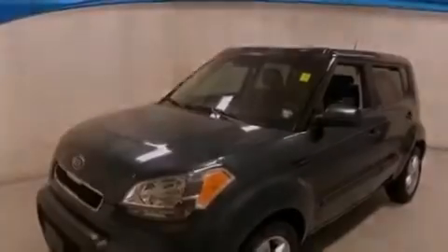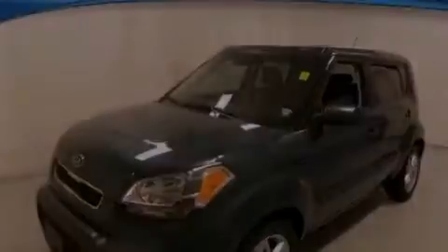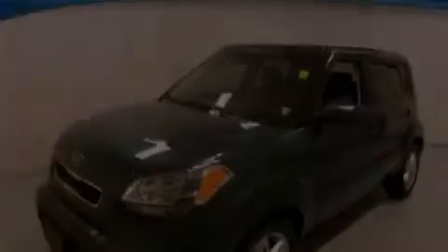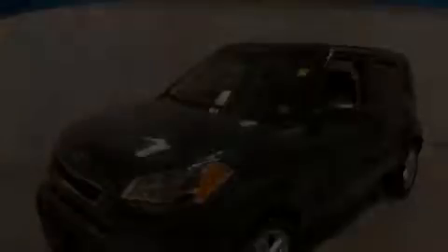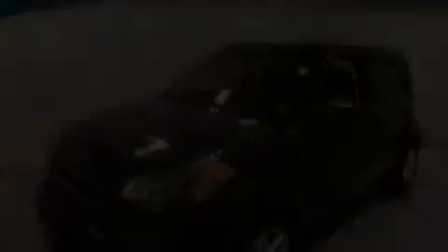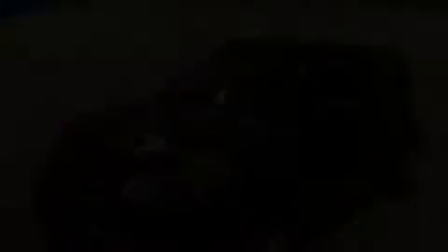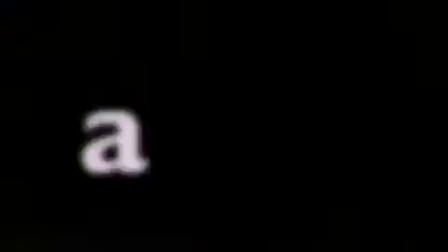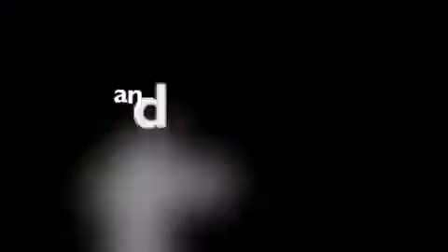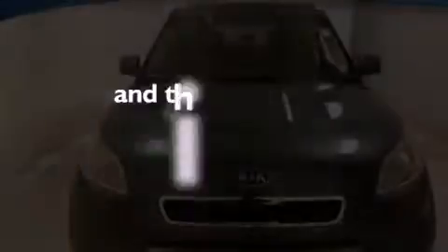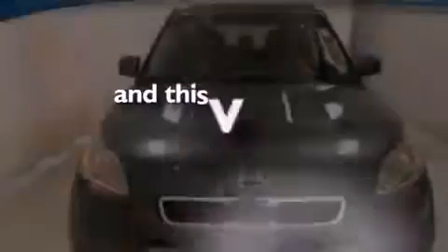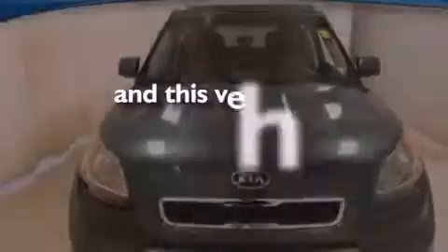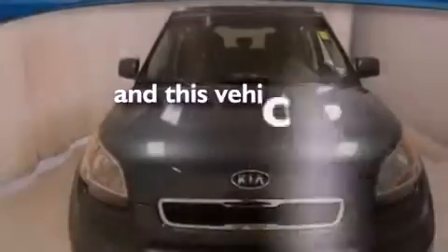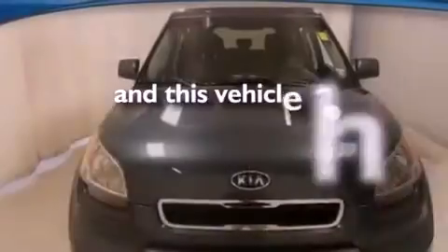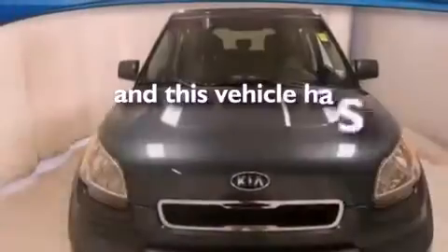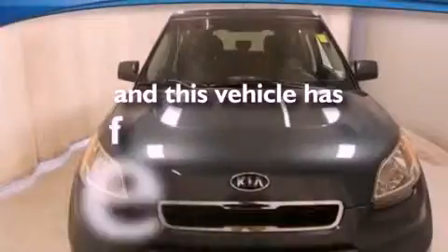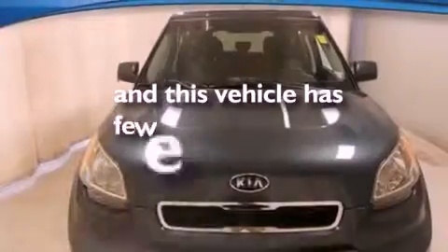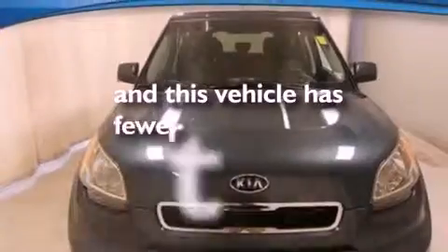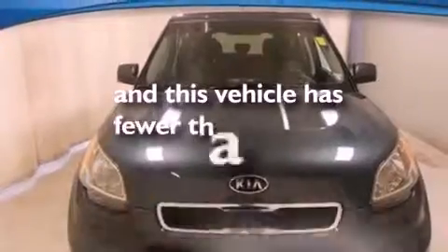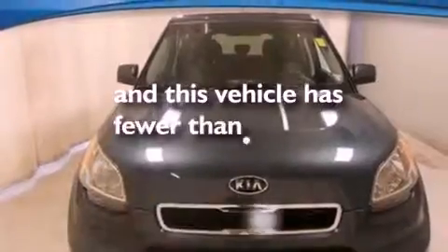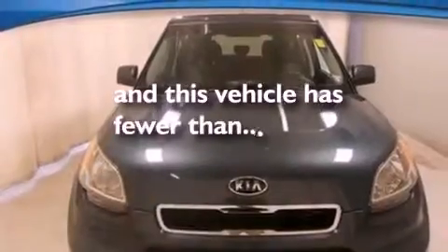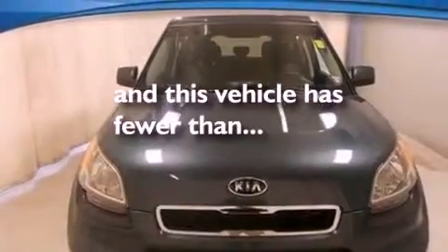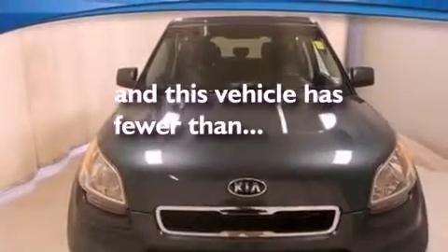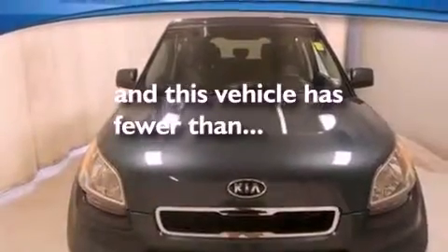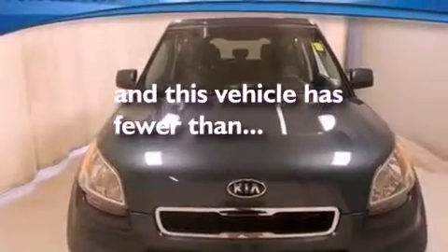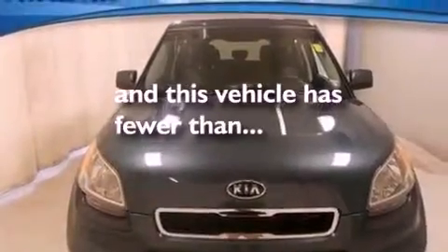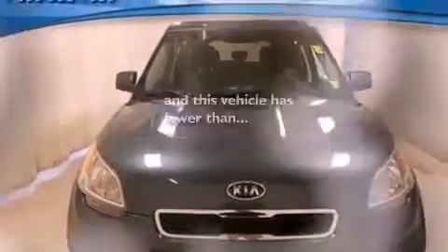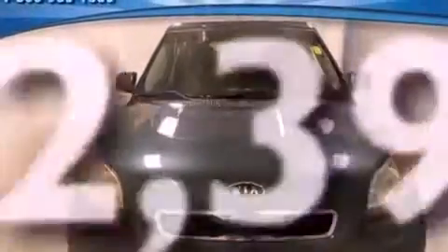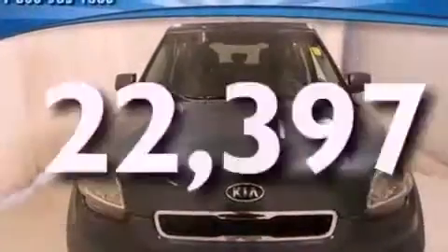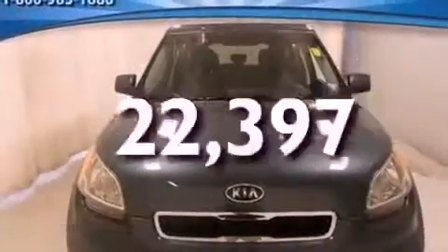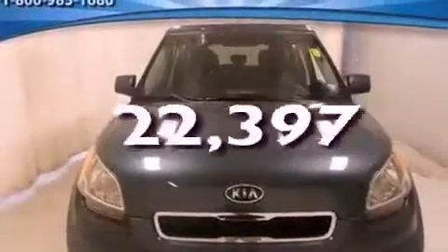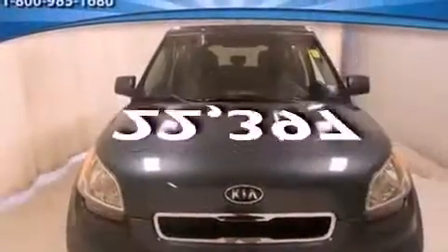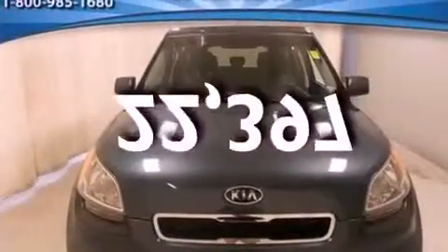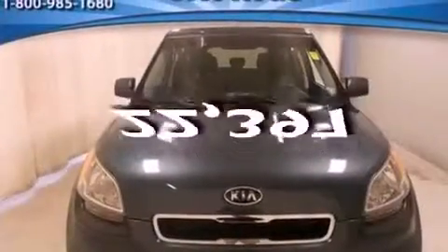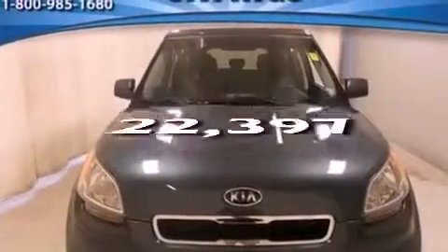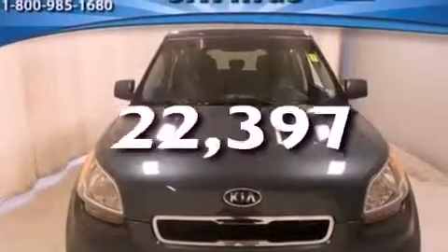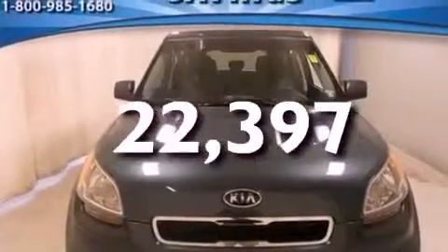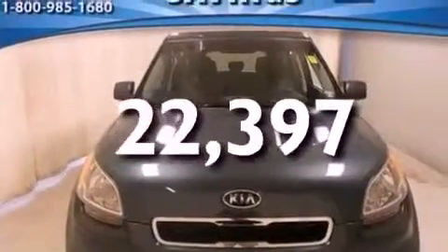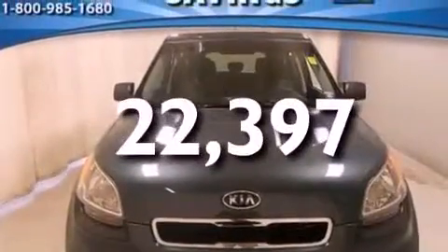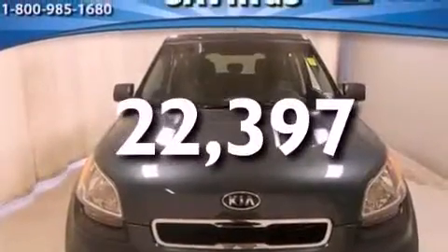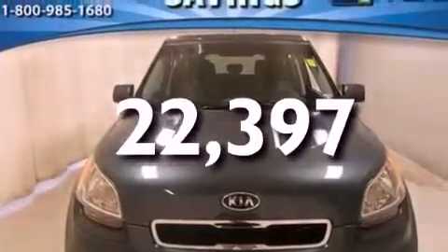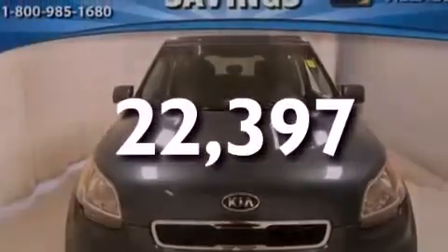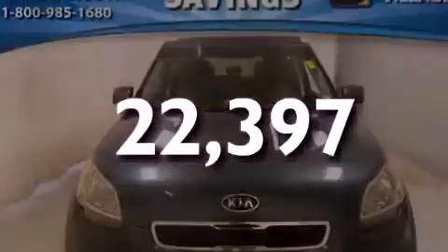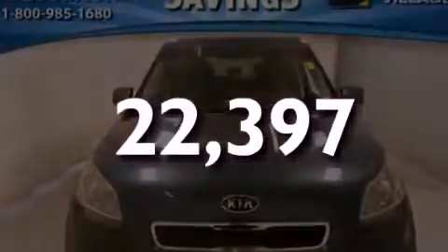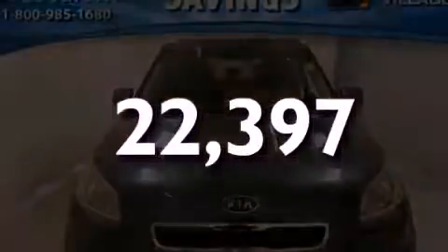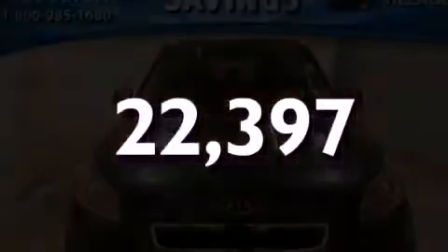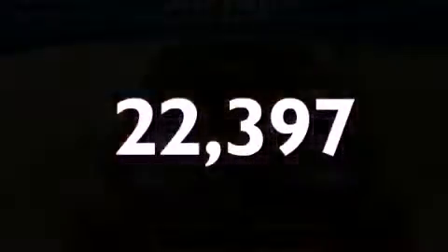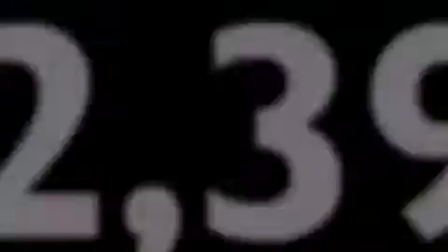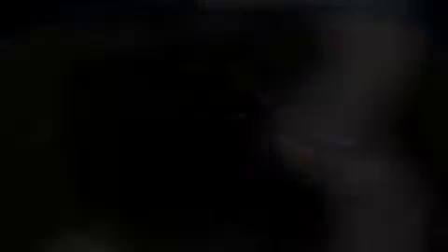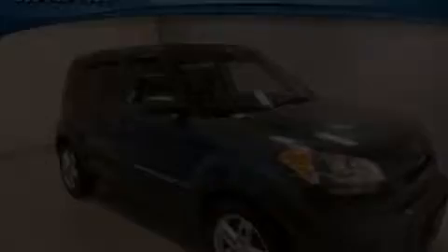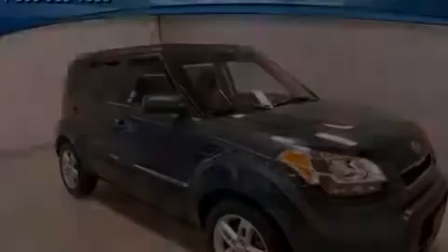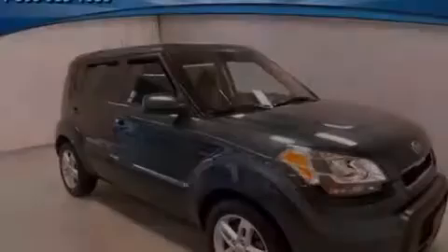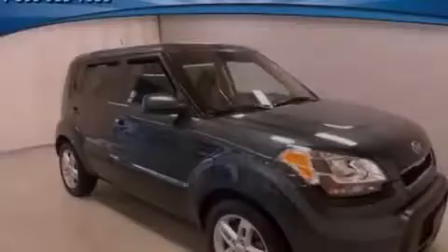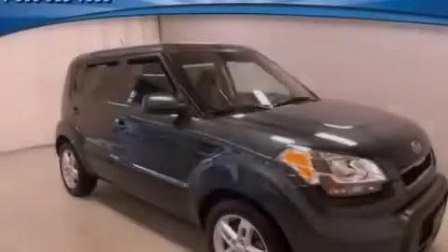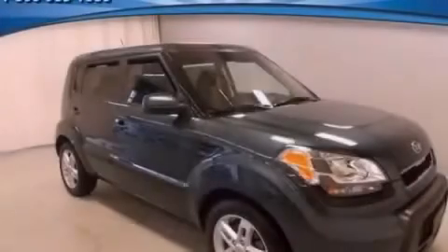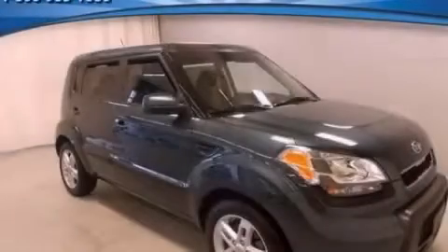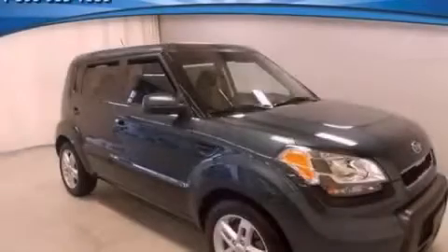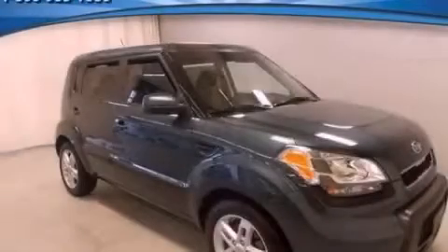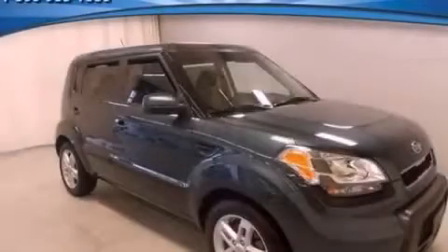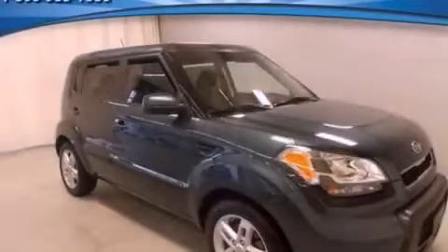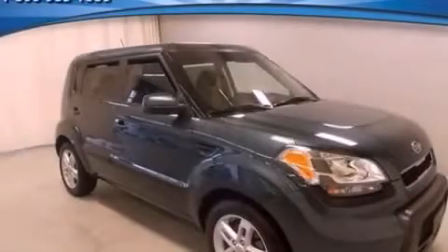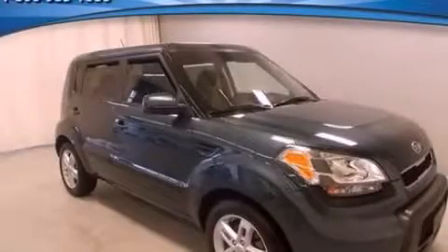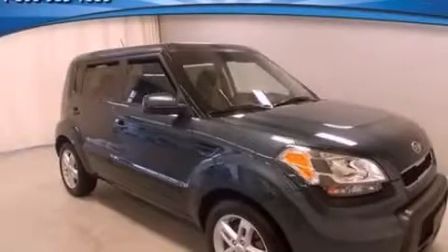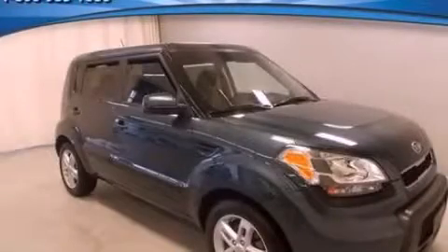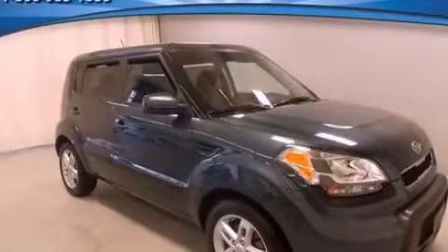And this vehicle has fewer than 23,000 miles on the odometer. Stop by today and test drive this automobile for yourself.